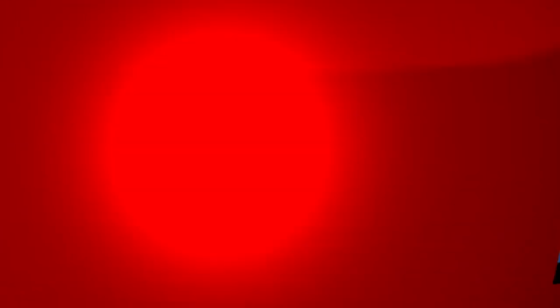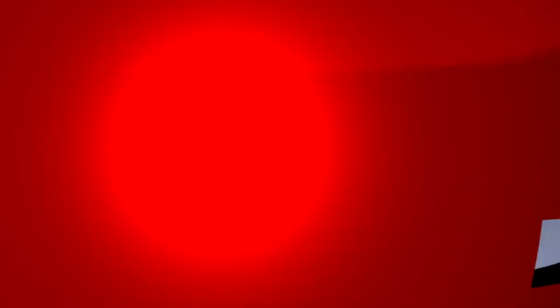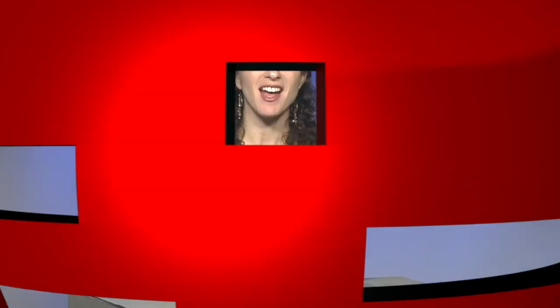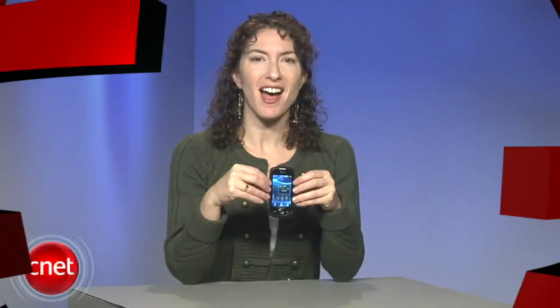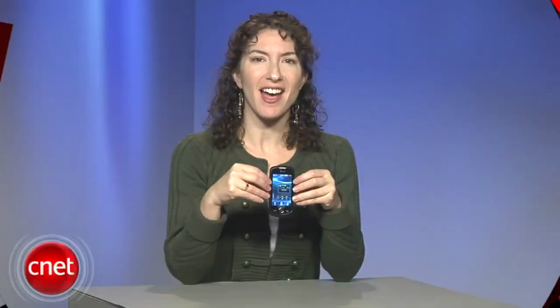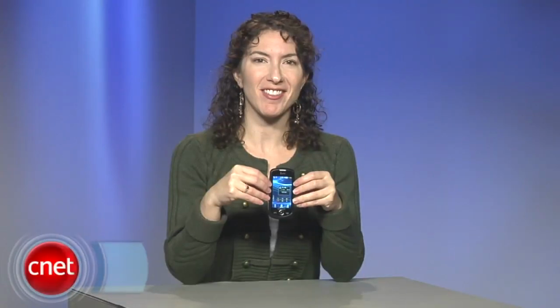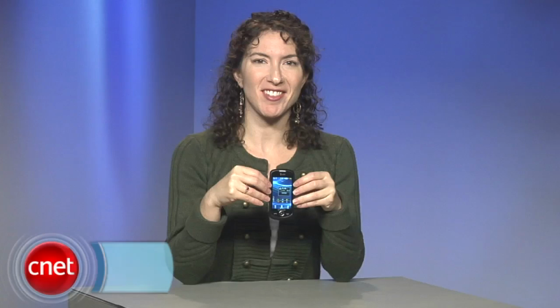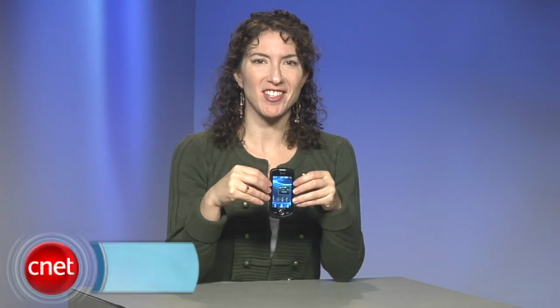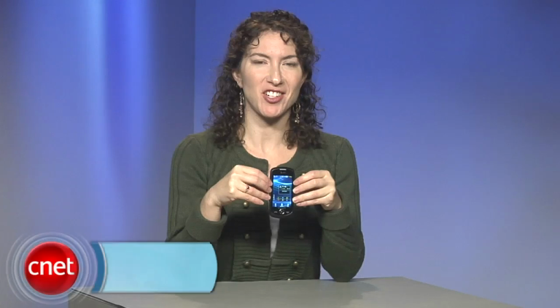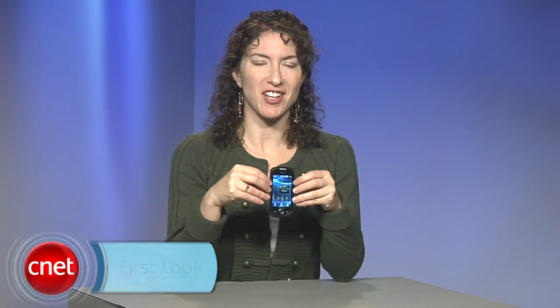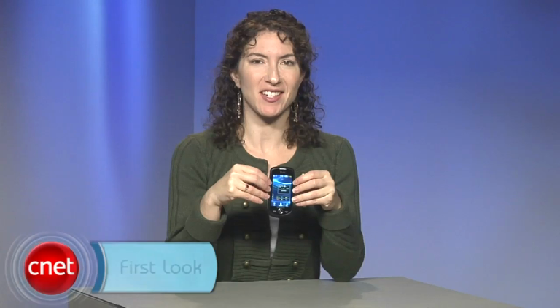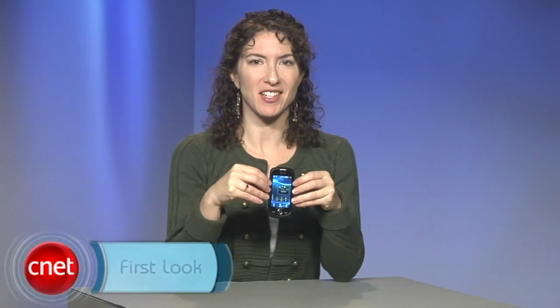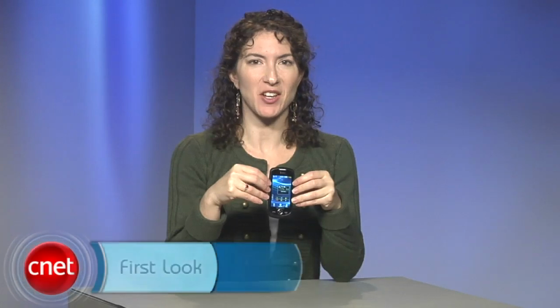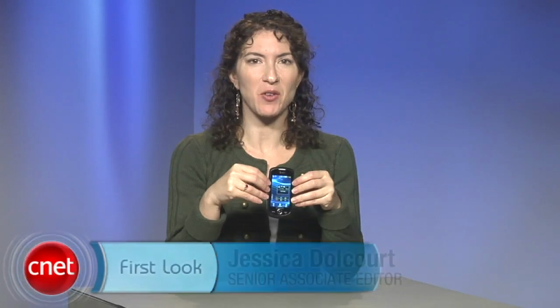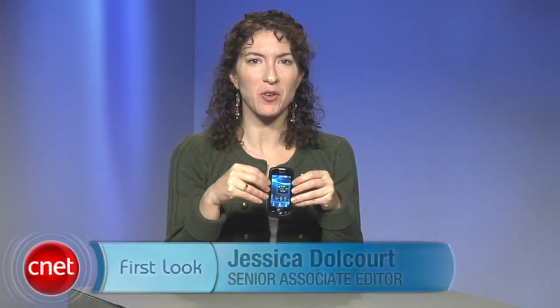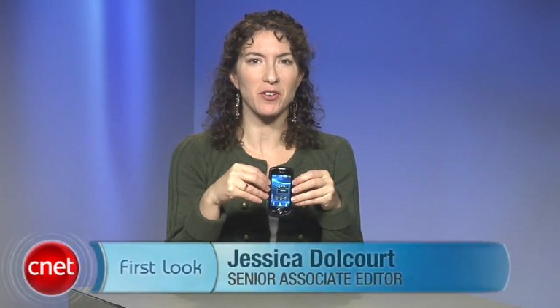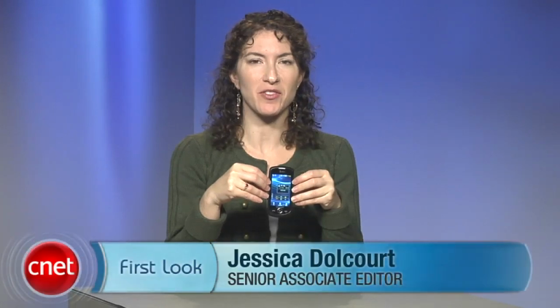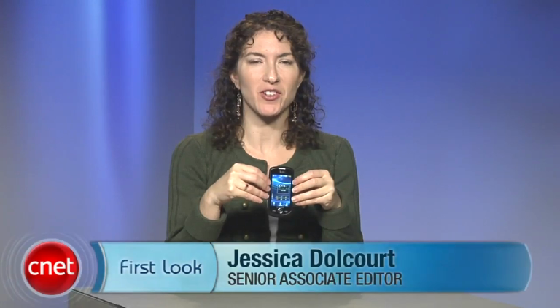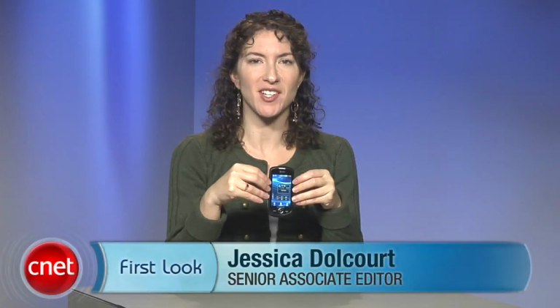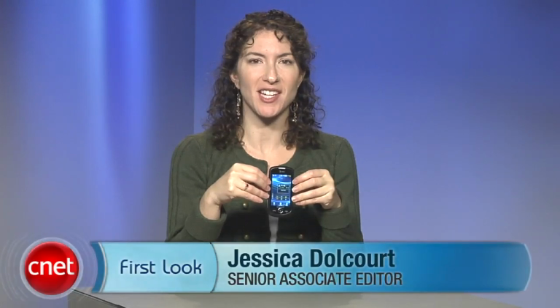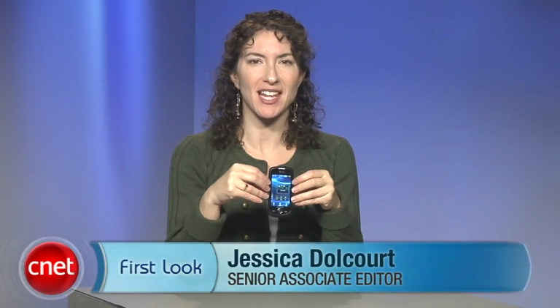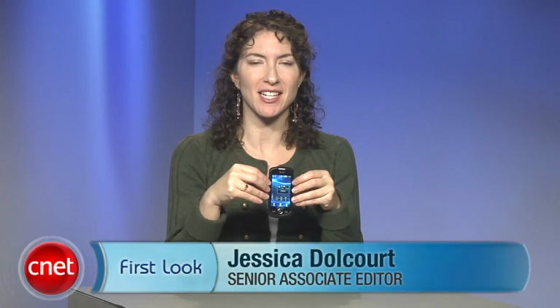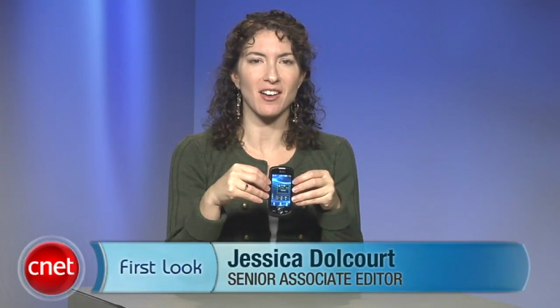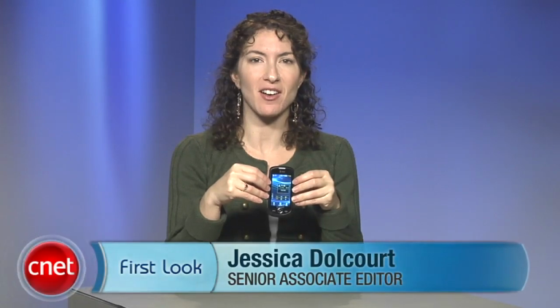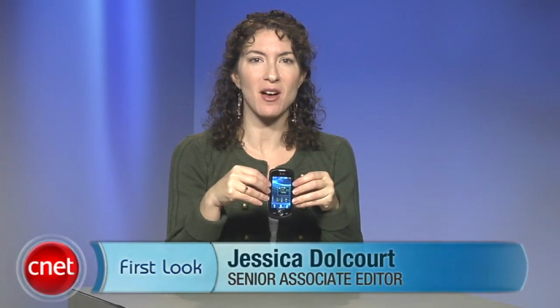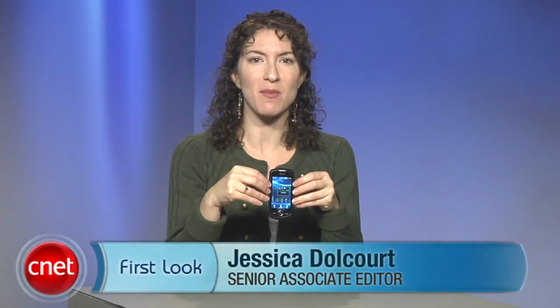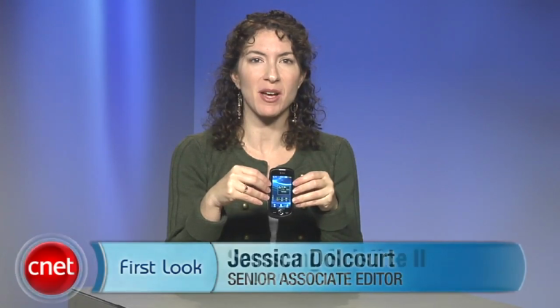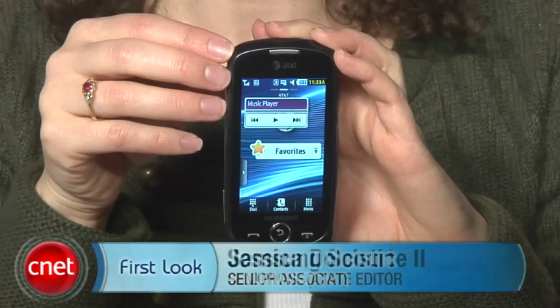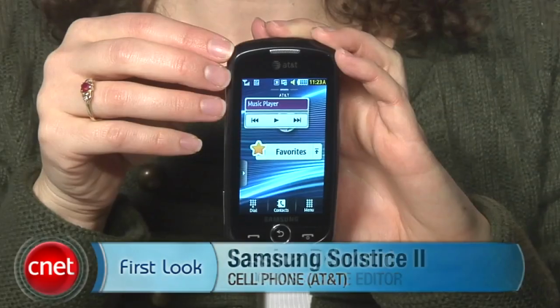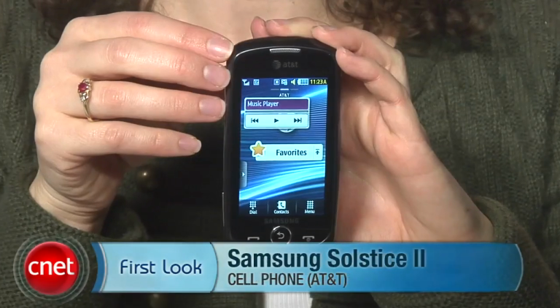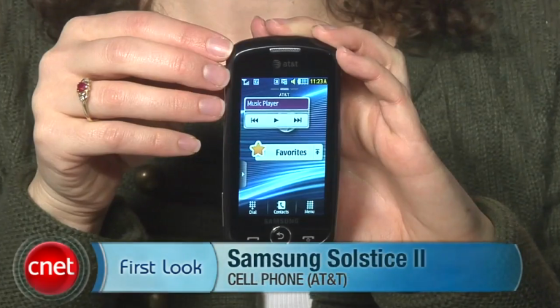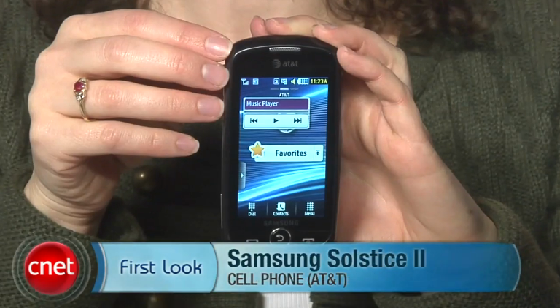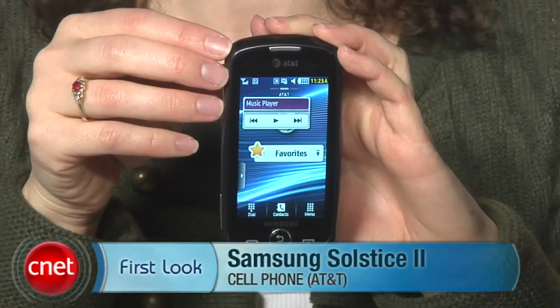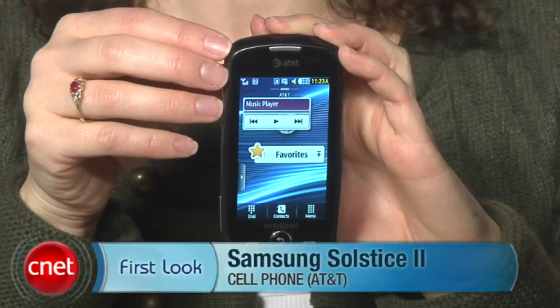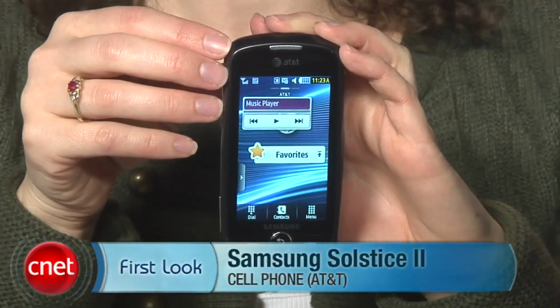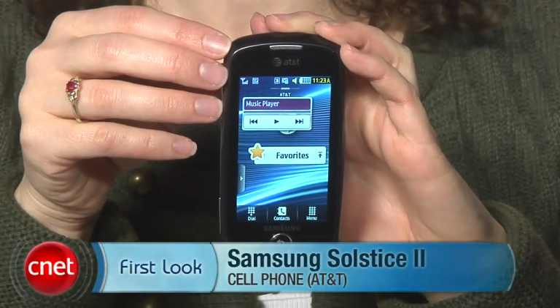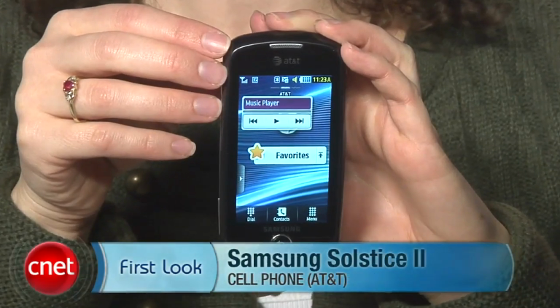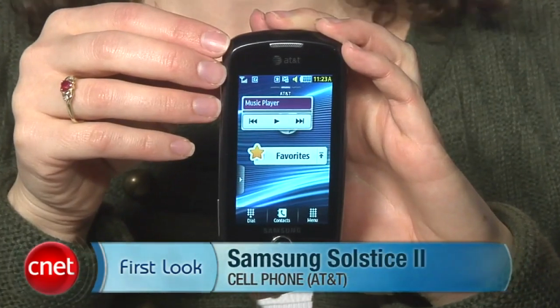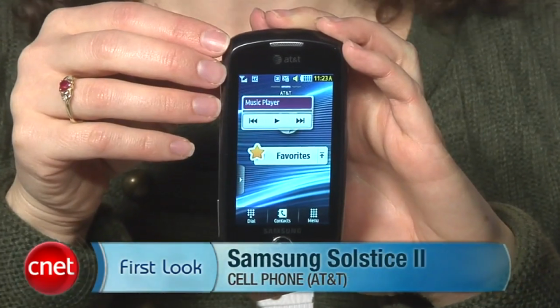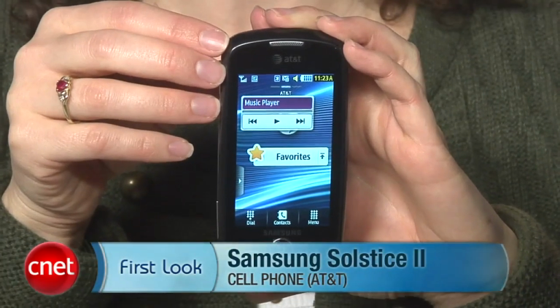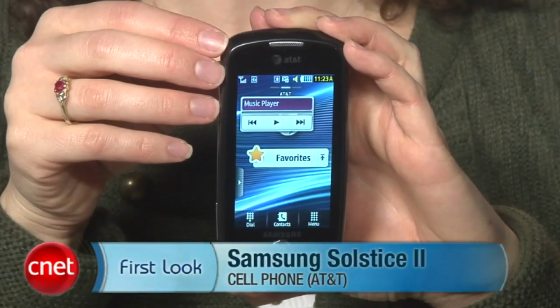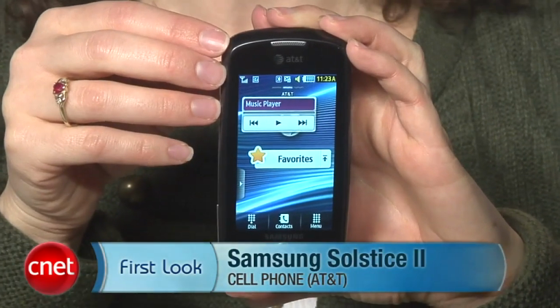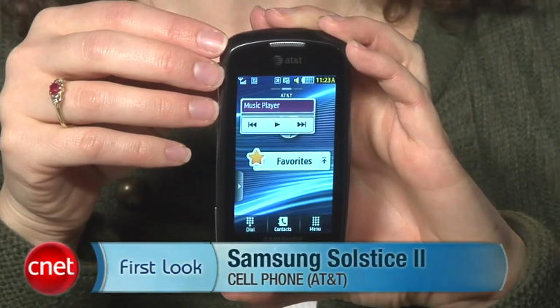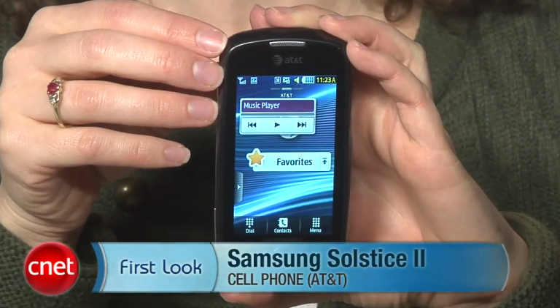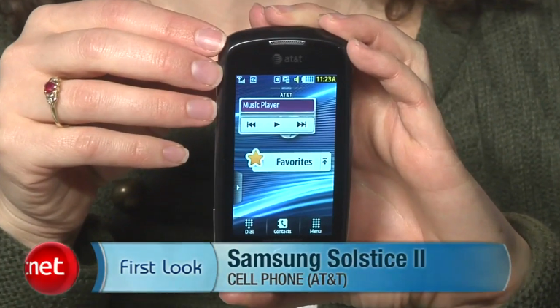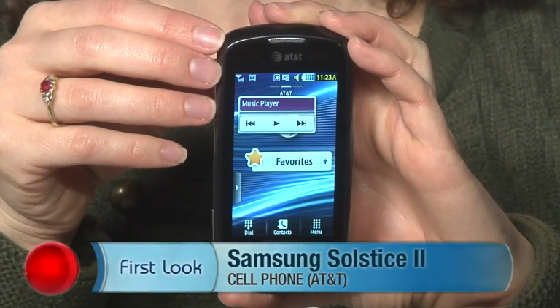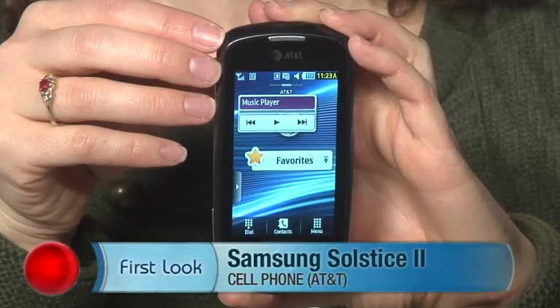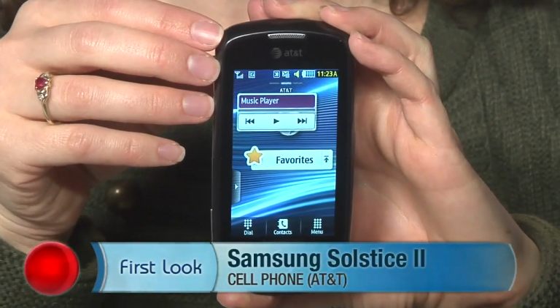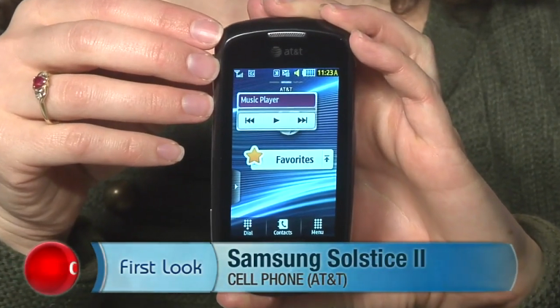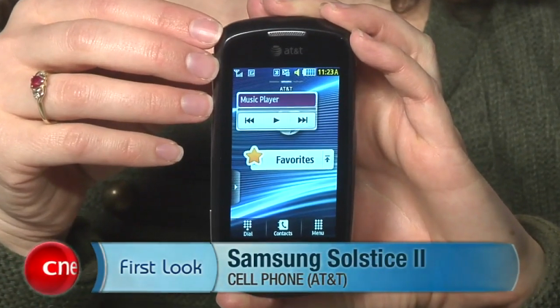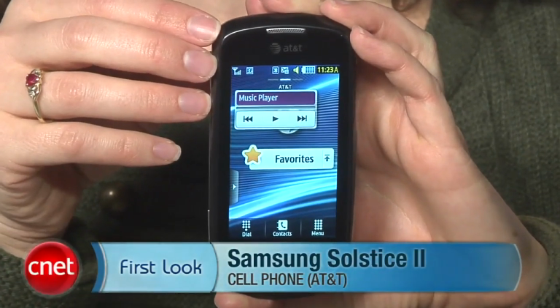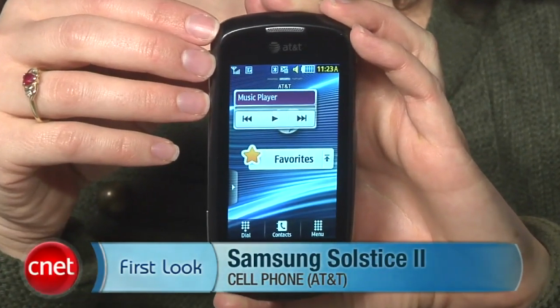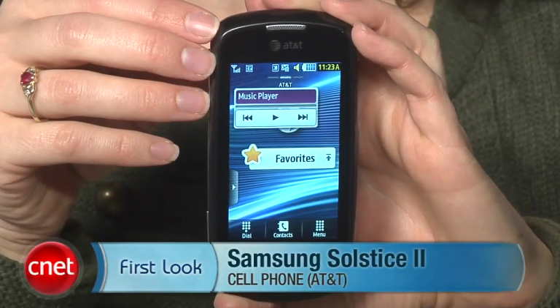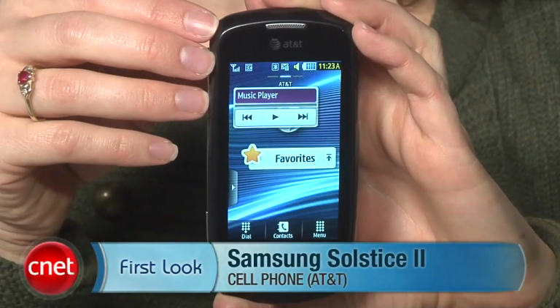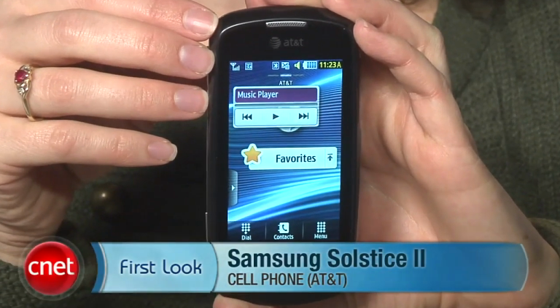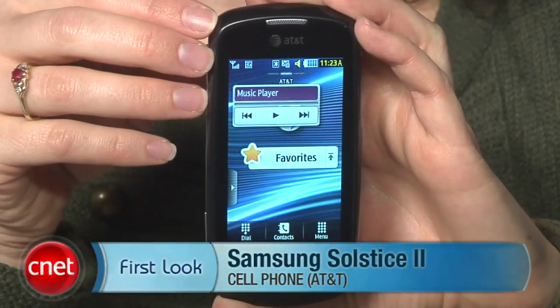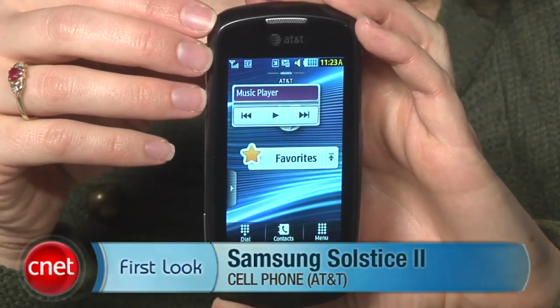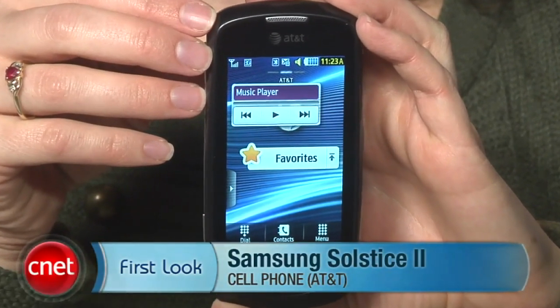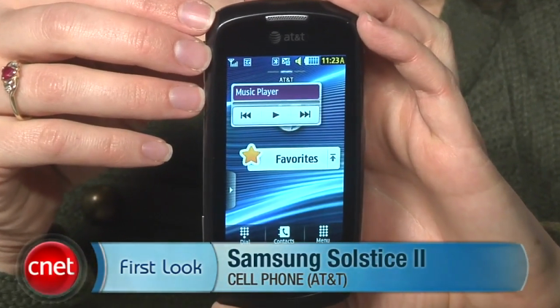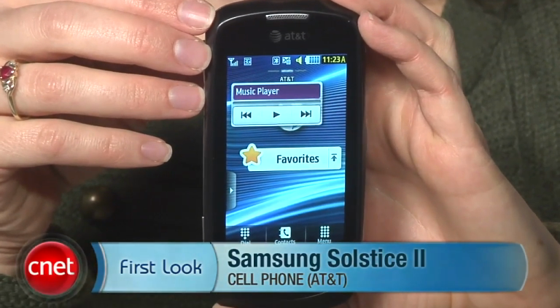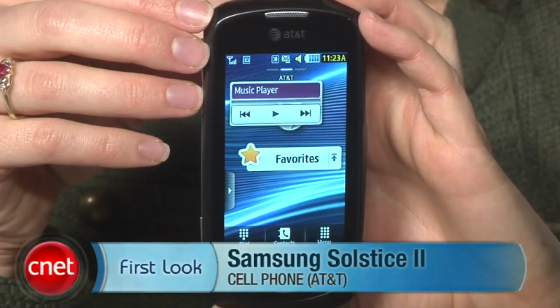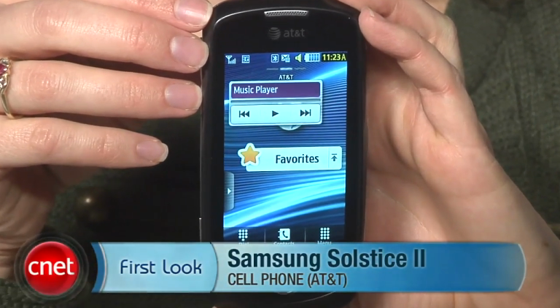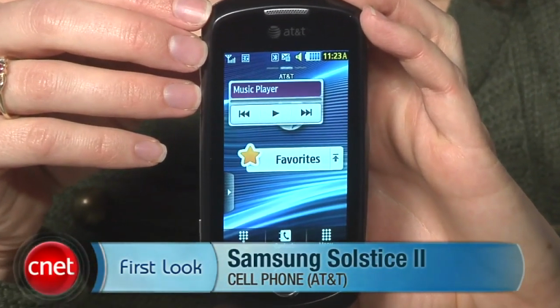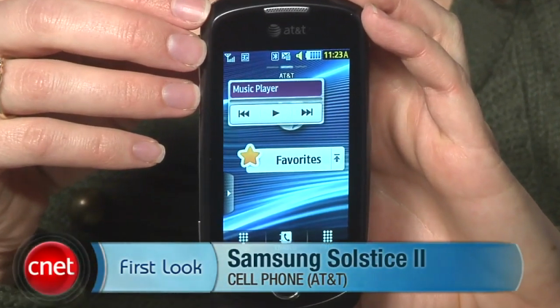Hi, this is Jessica Dahlcourt for CNET.com. I'm taking a first look at the Samsung Solstice 2 for AT&T.